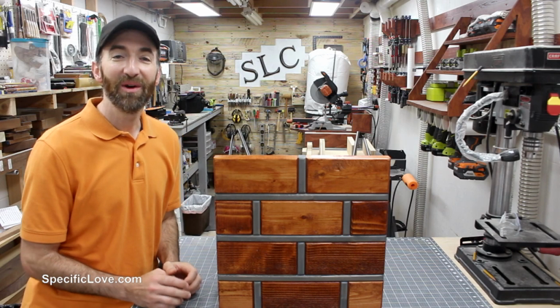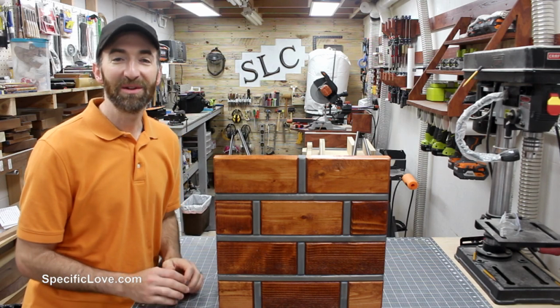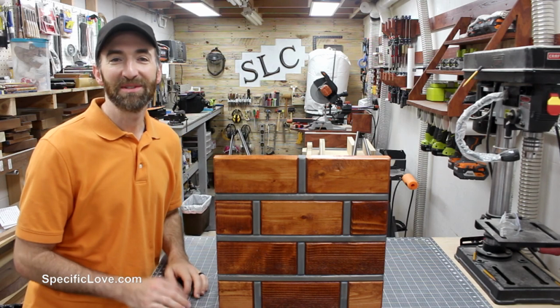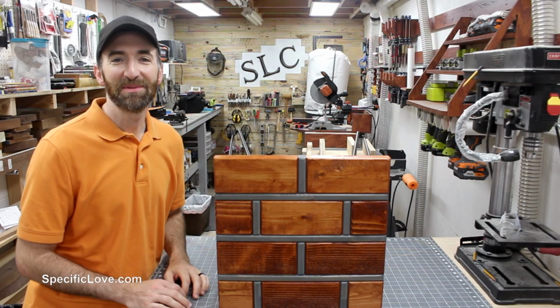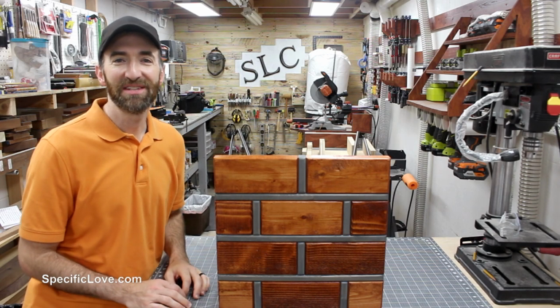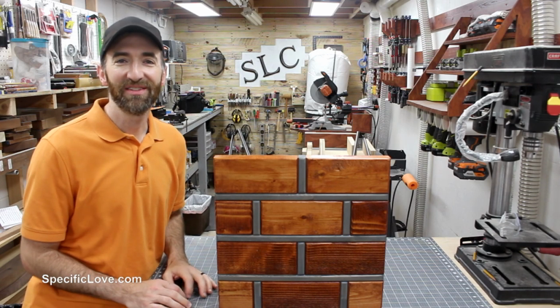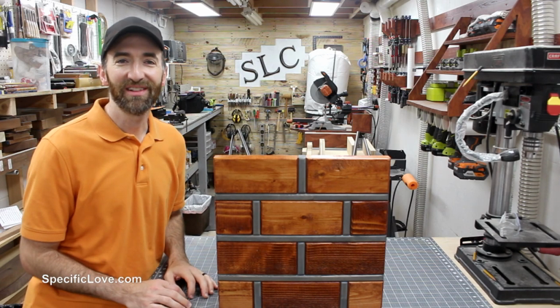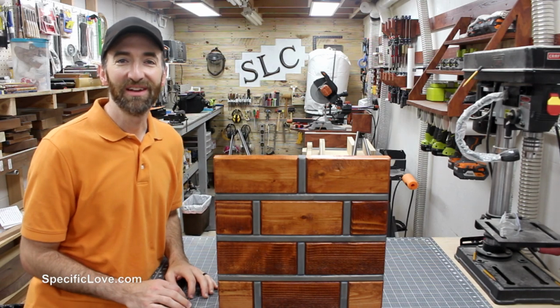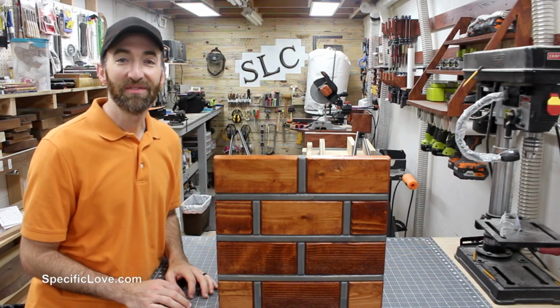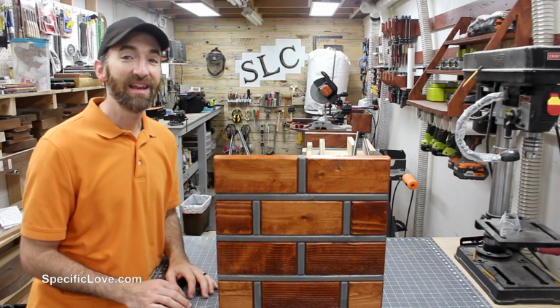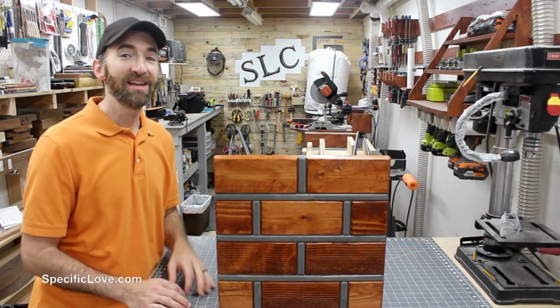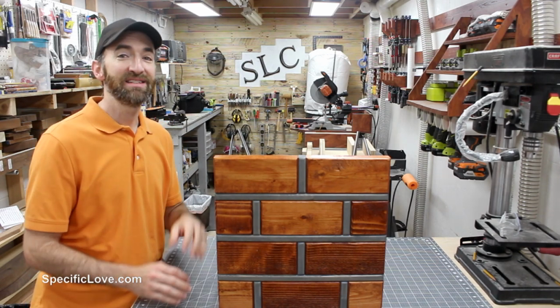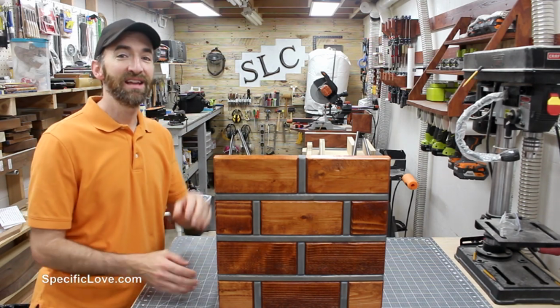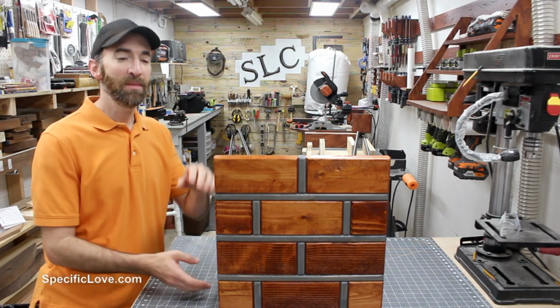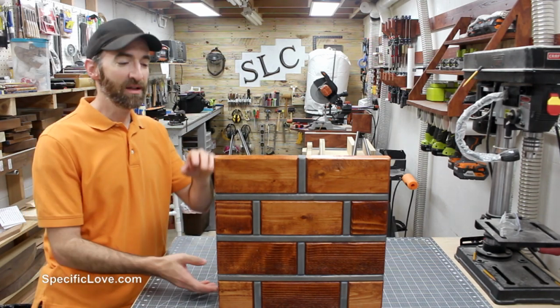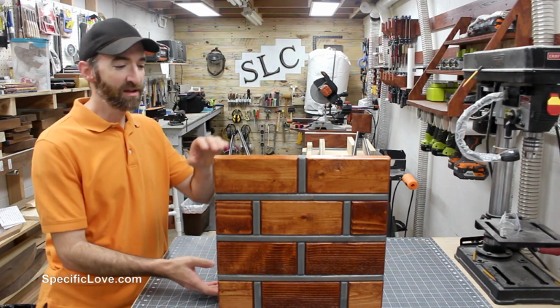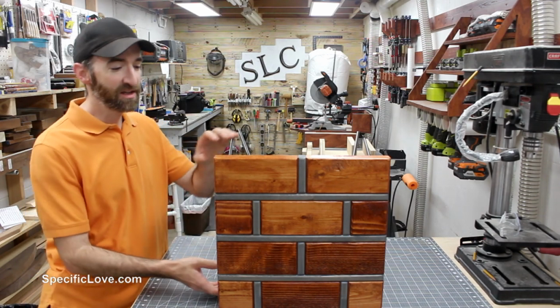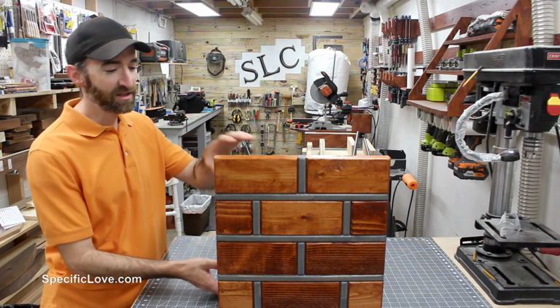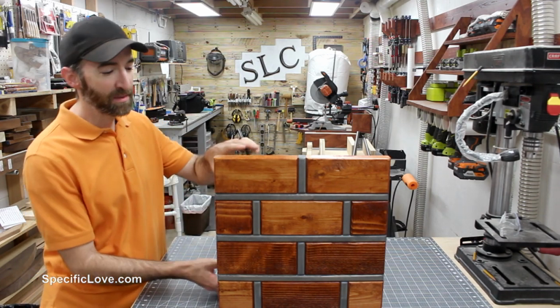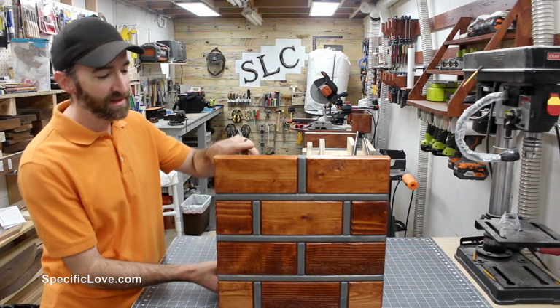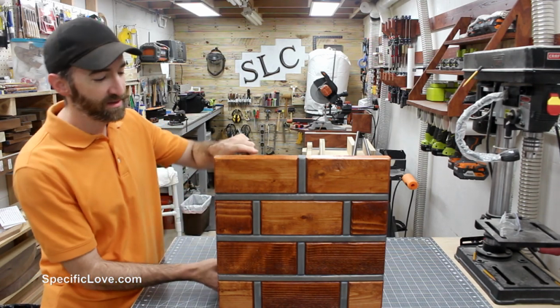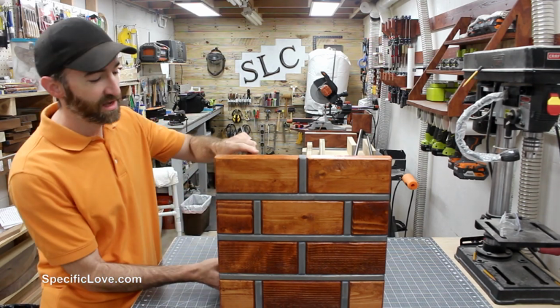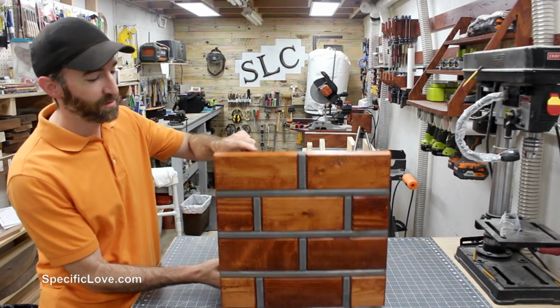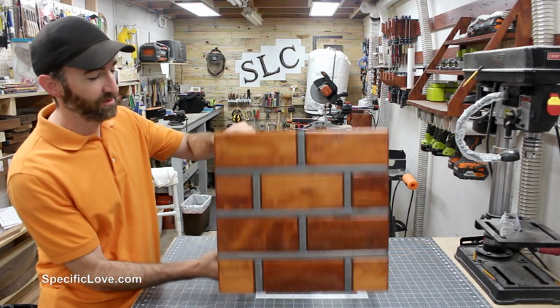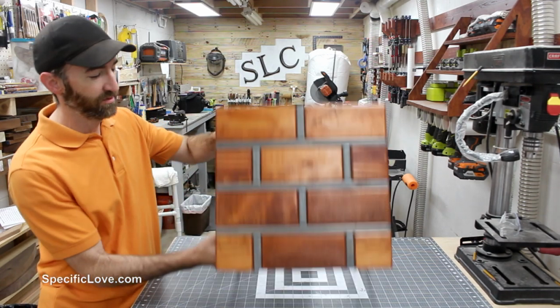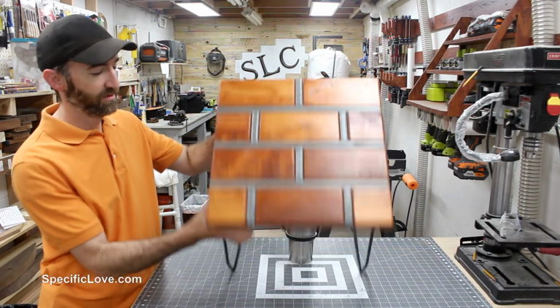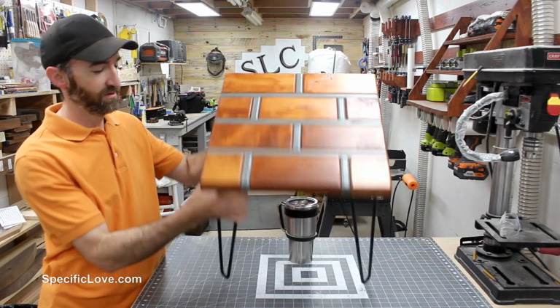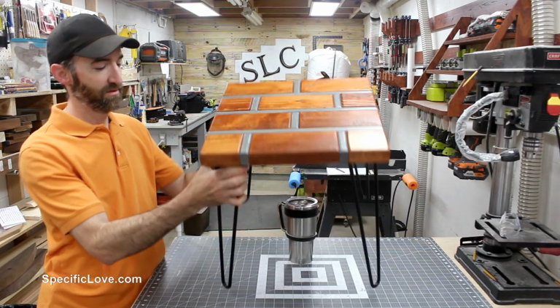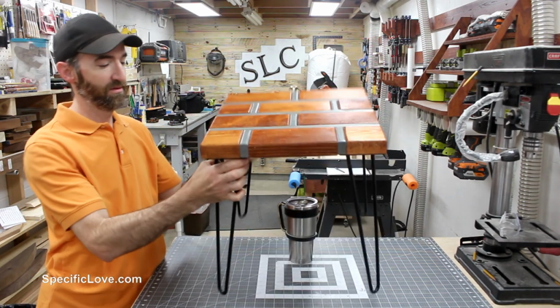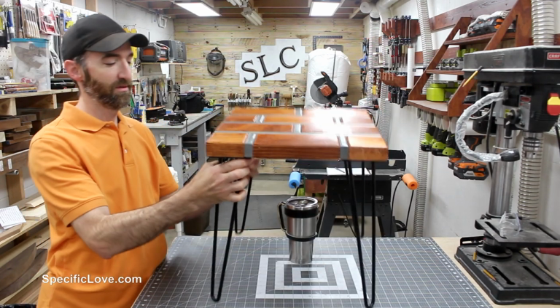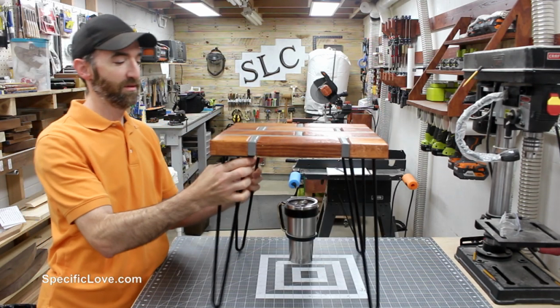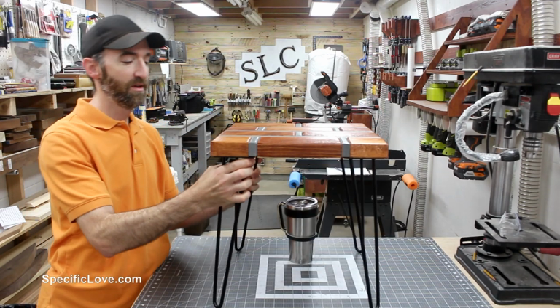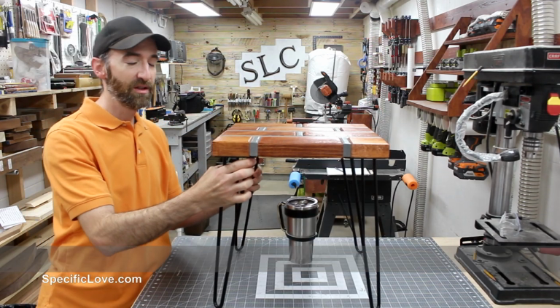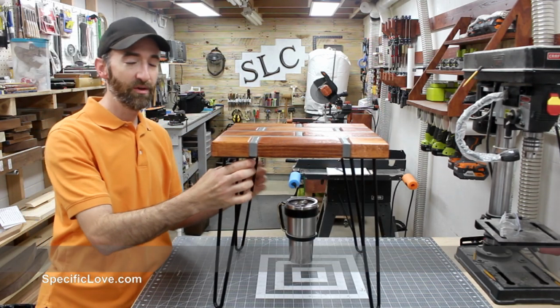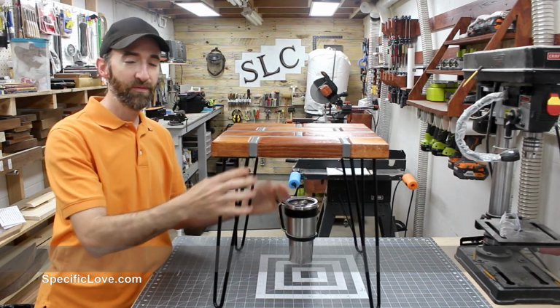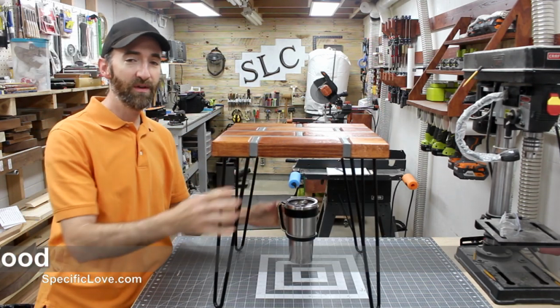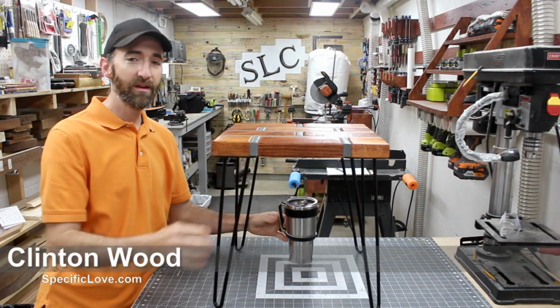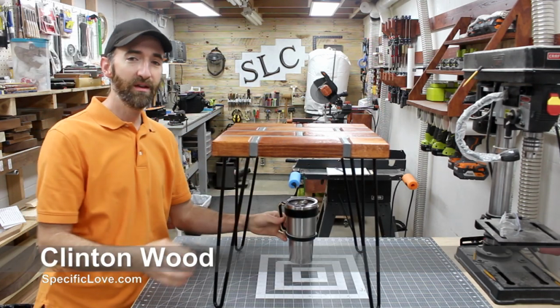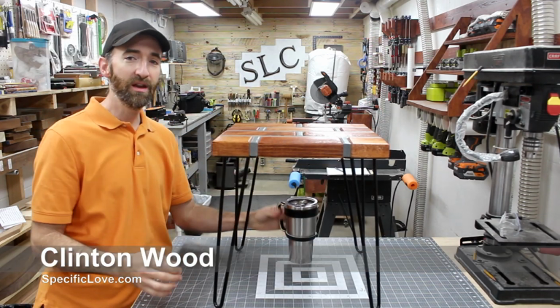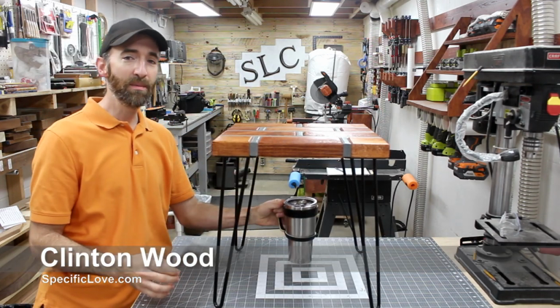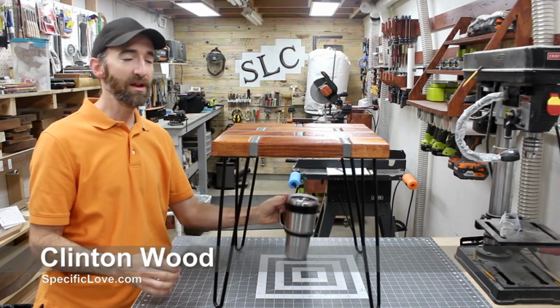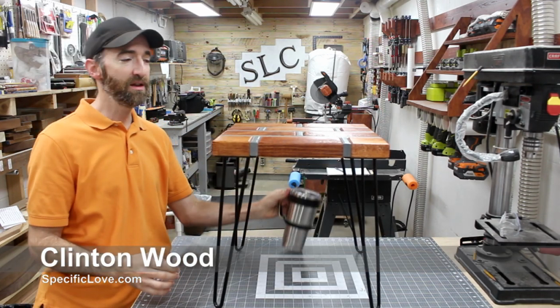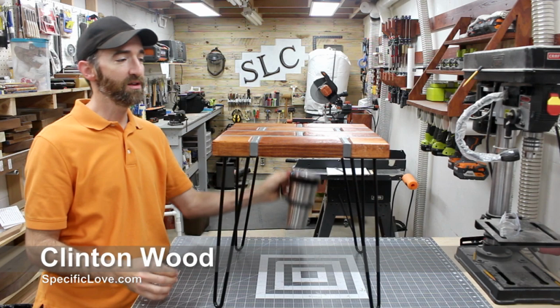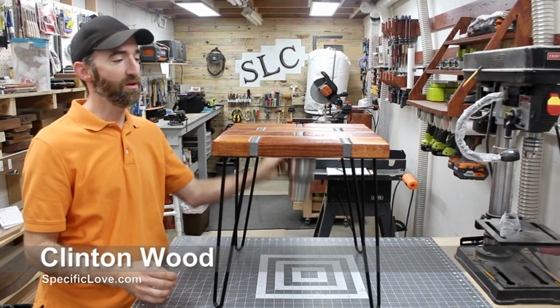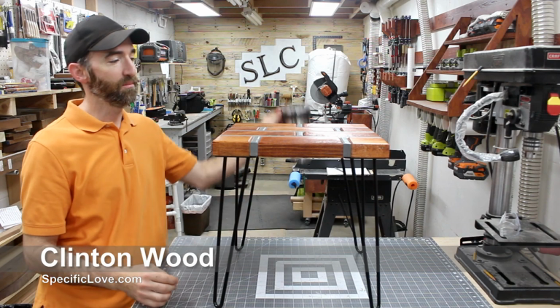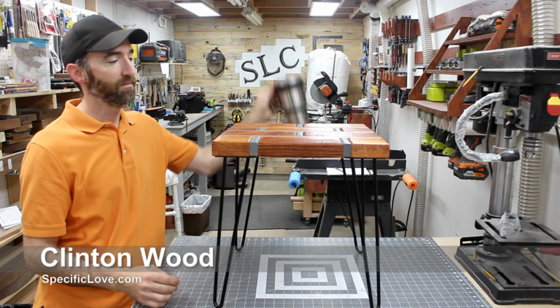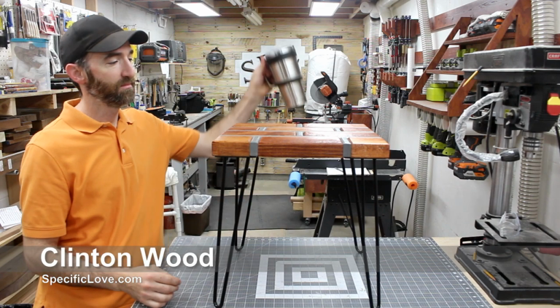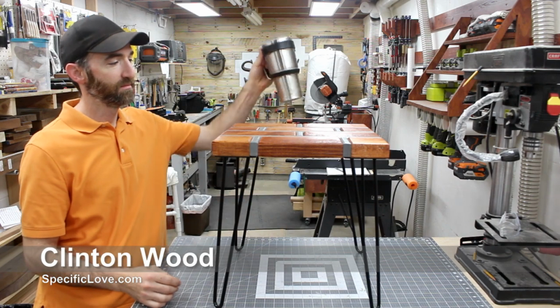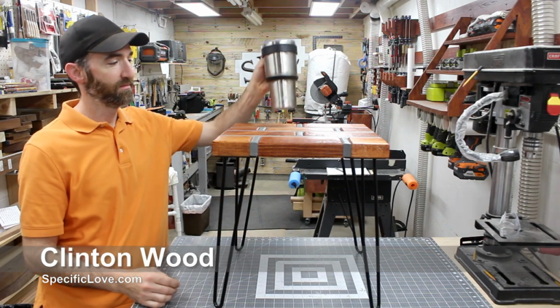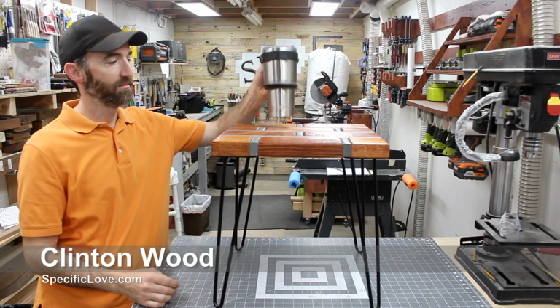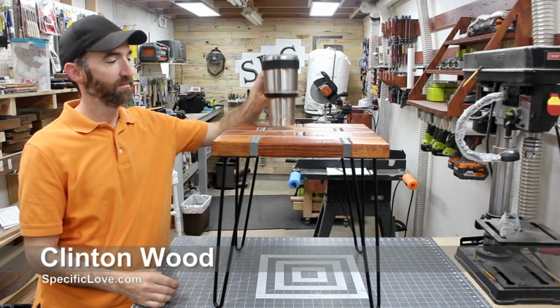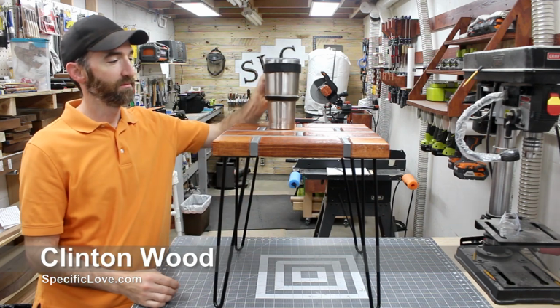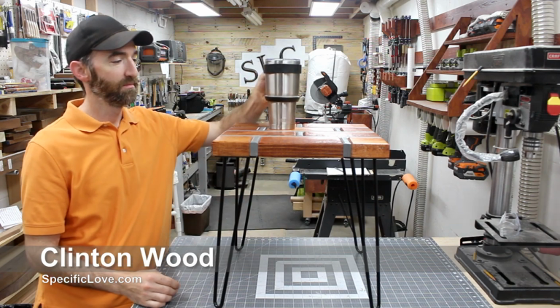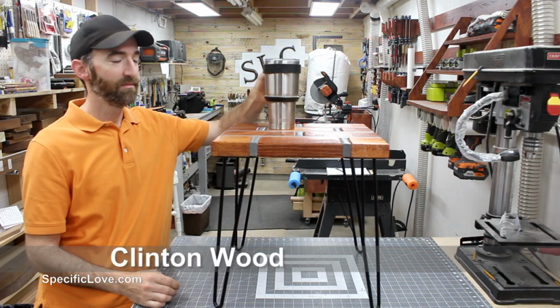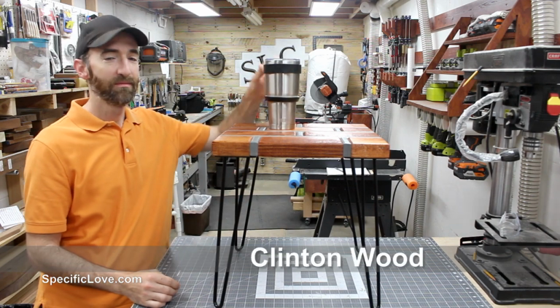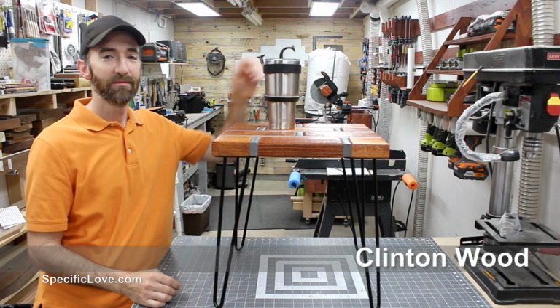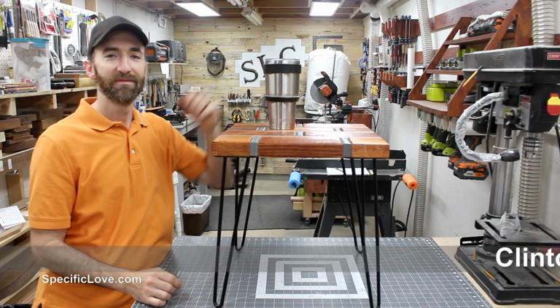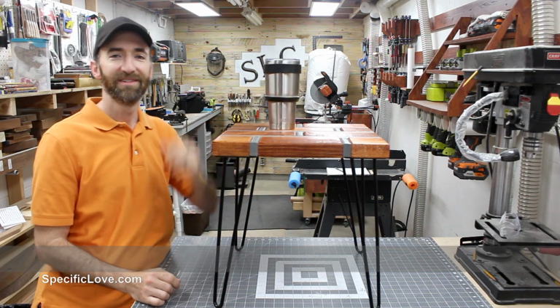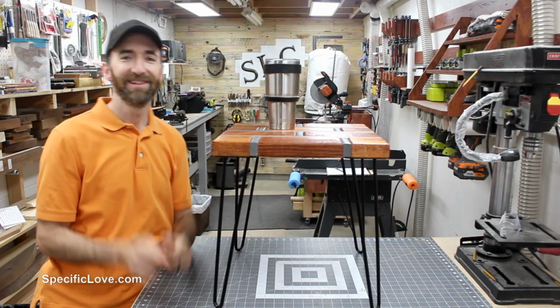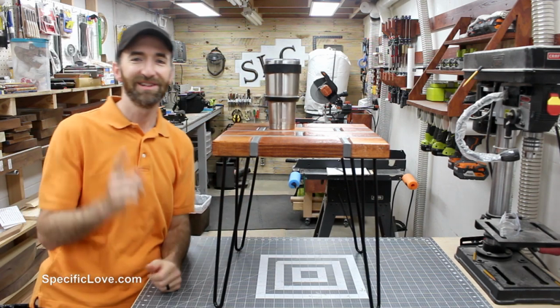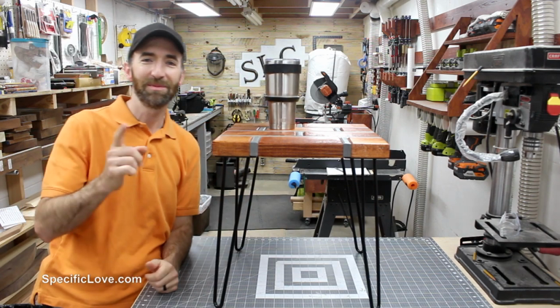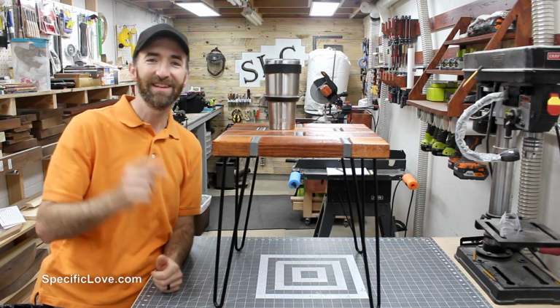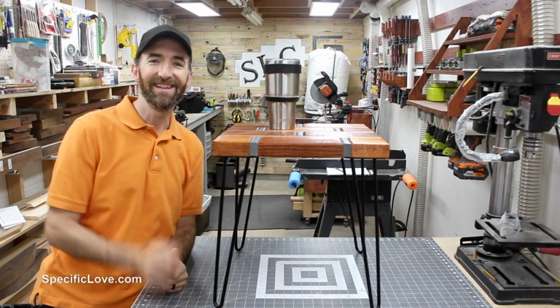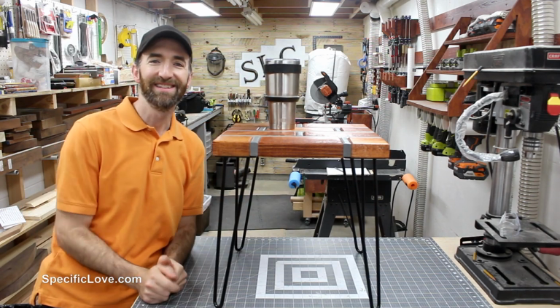Welcome to Specific Love. Today I decided to make a custom end table that would fit in about any home. Let's begin.